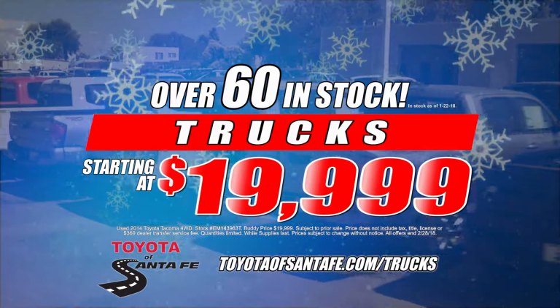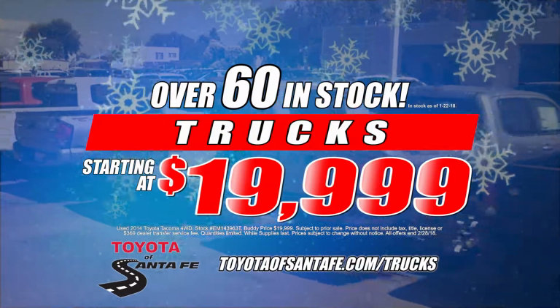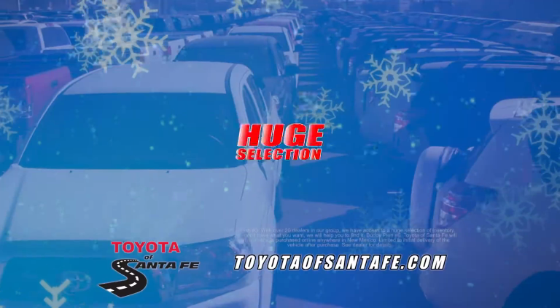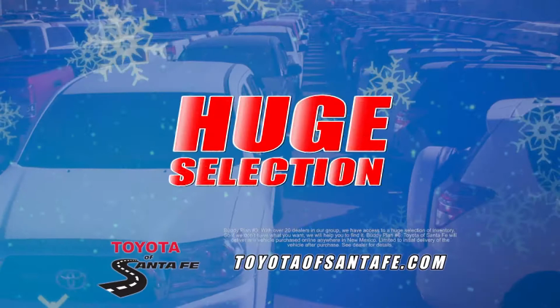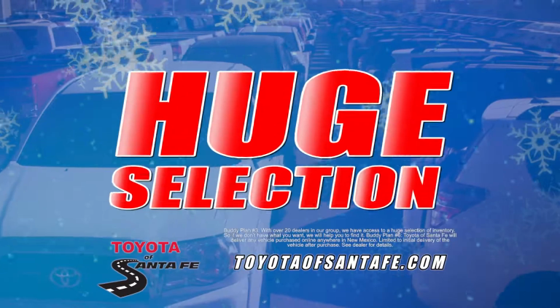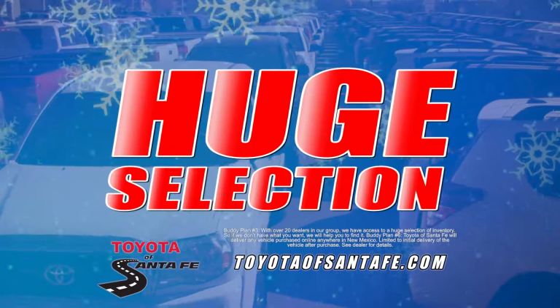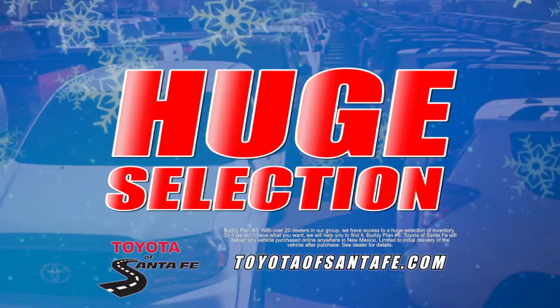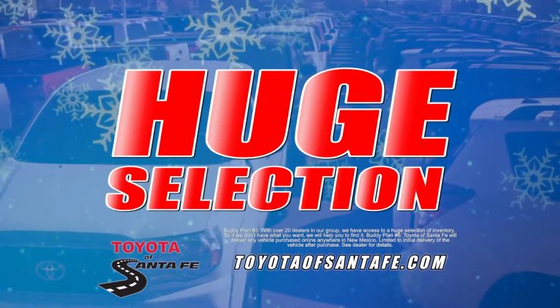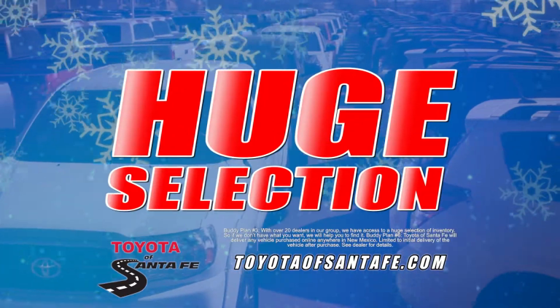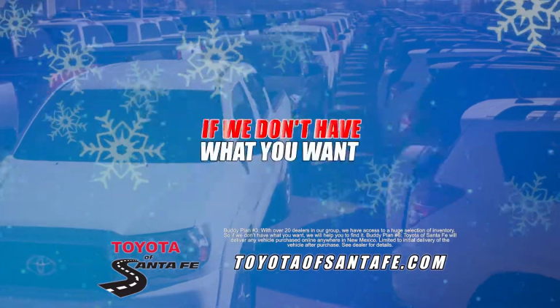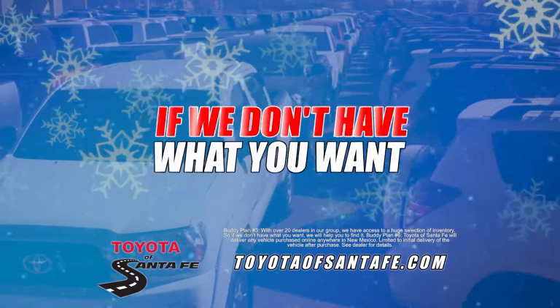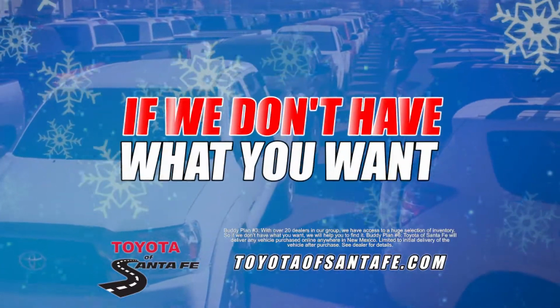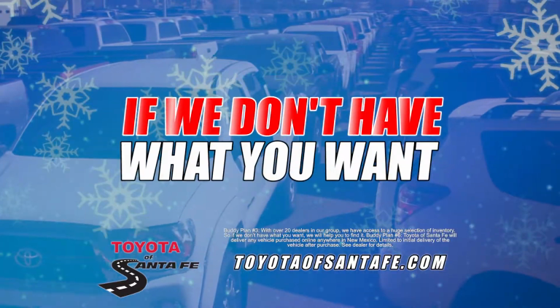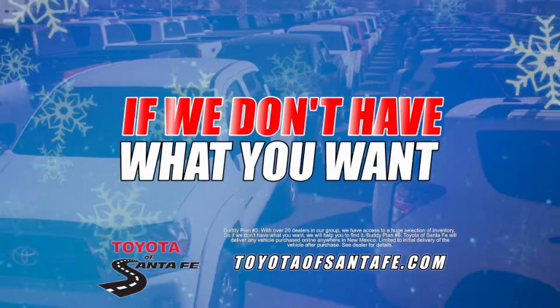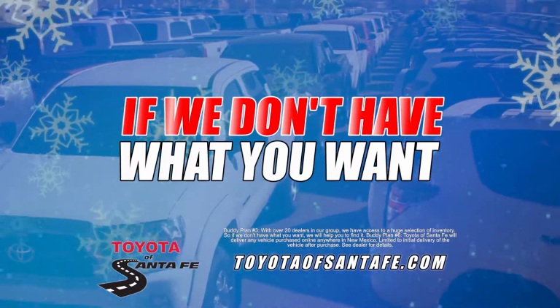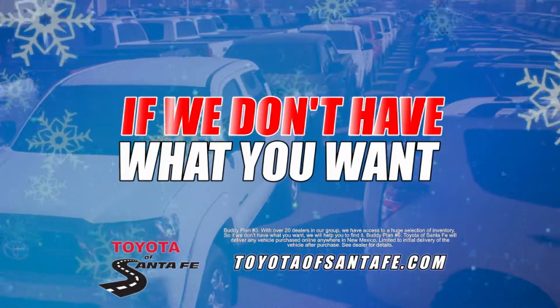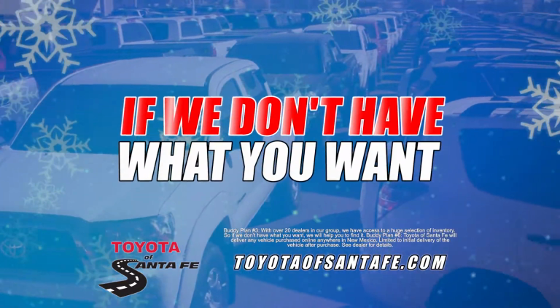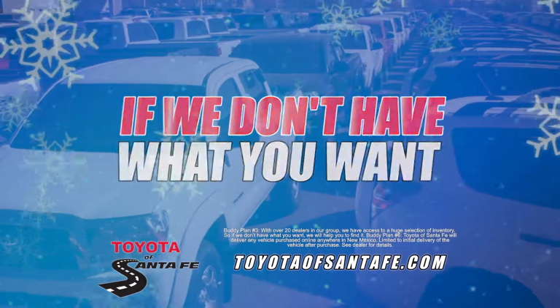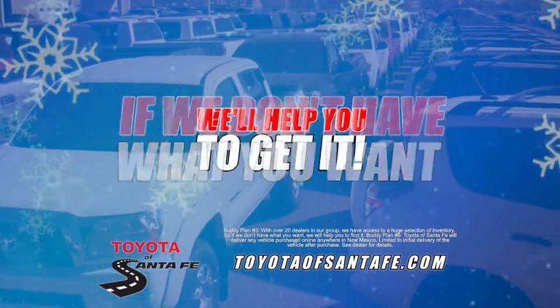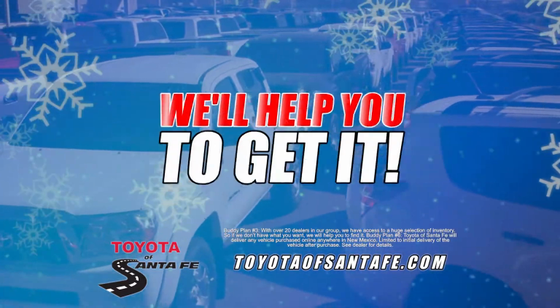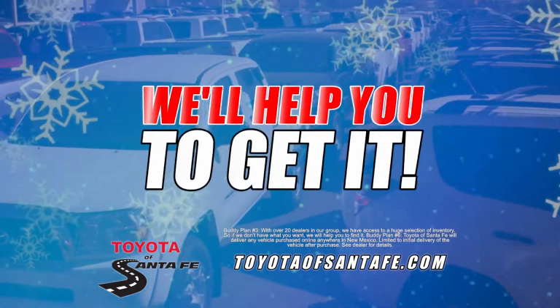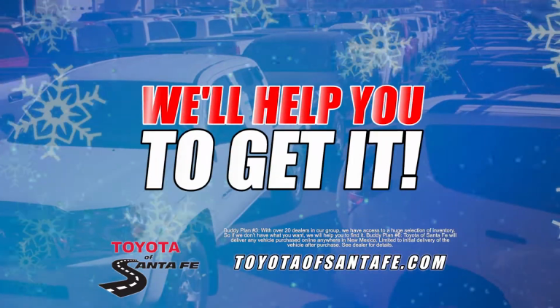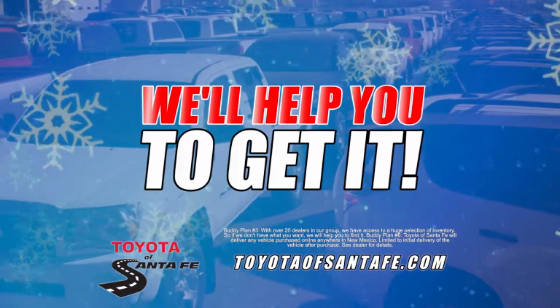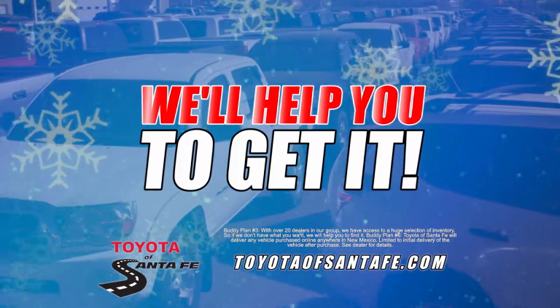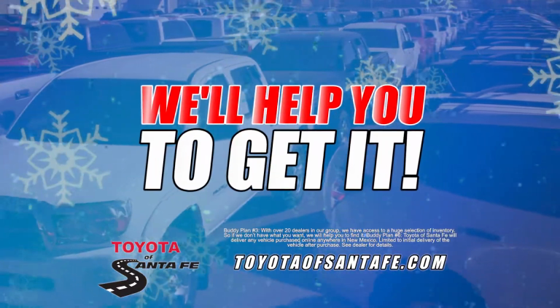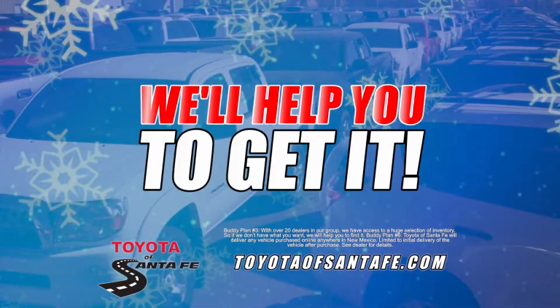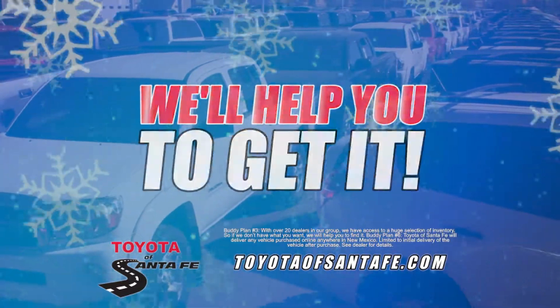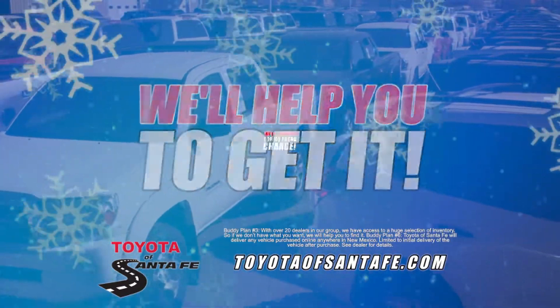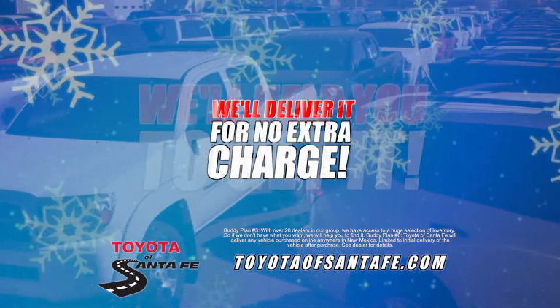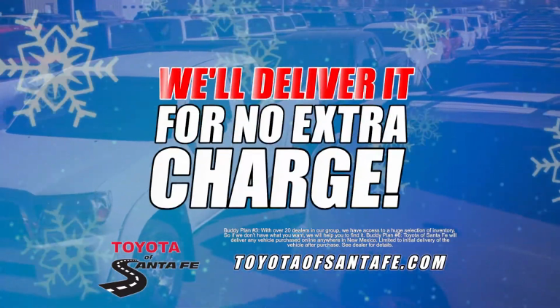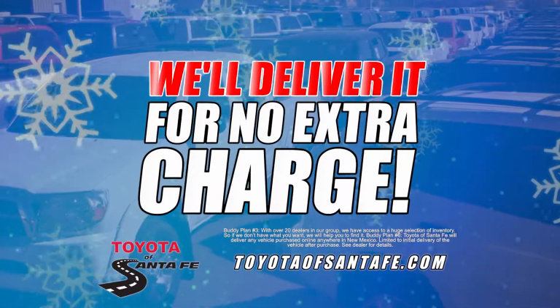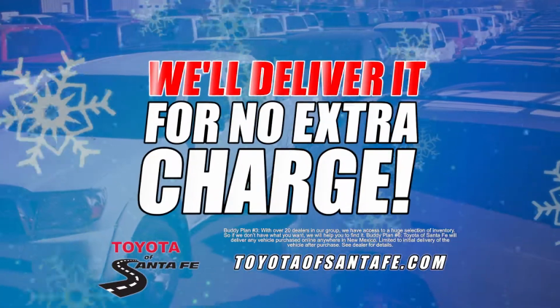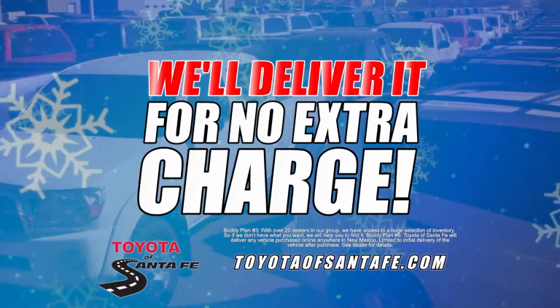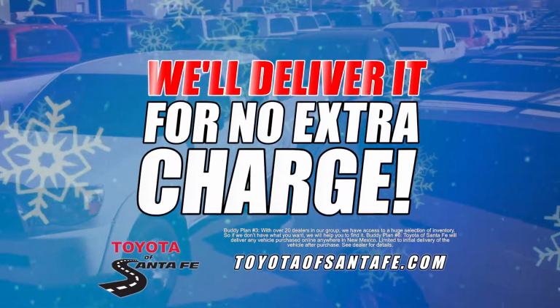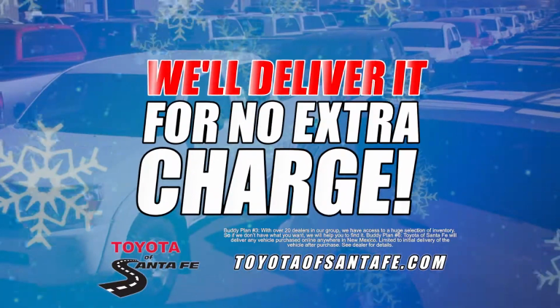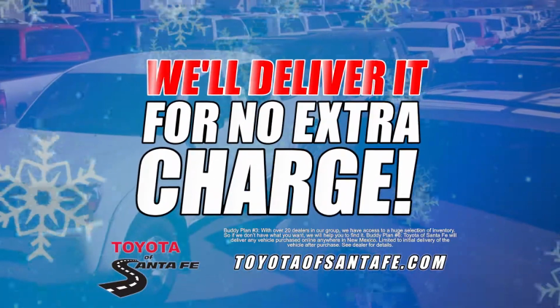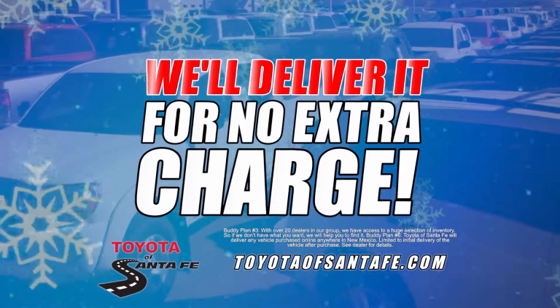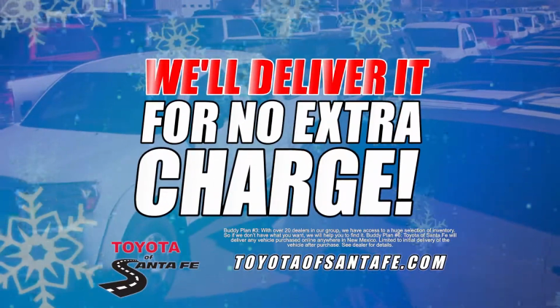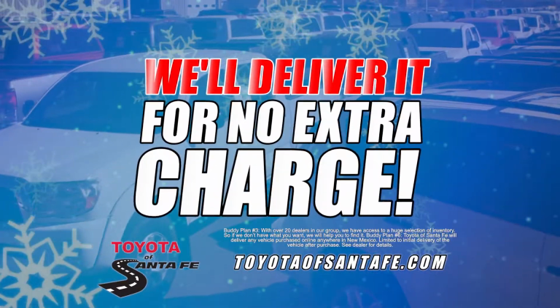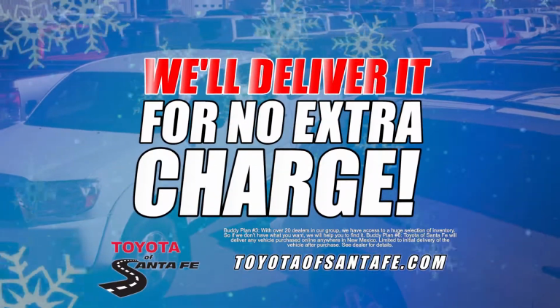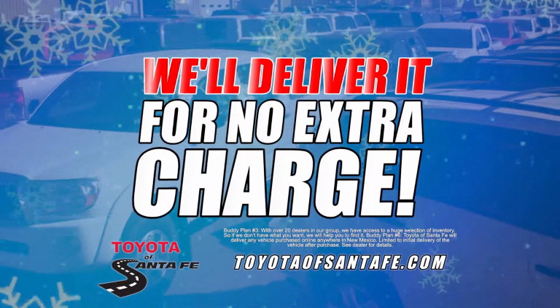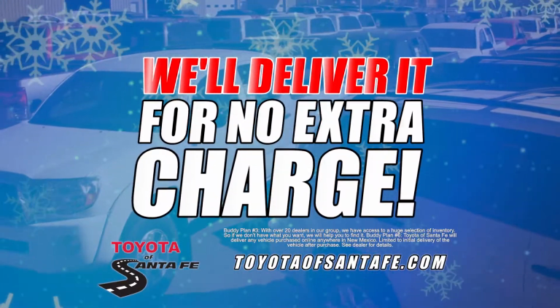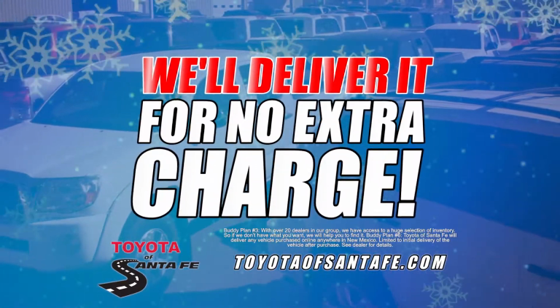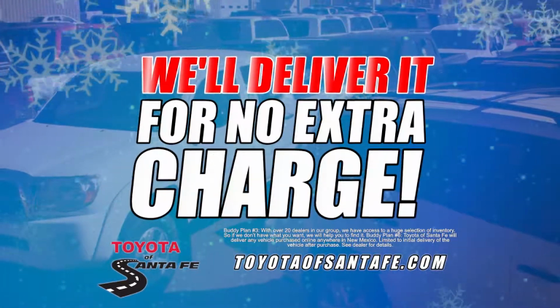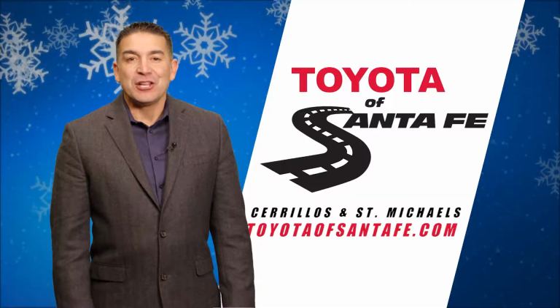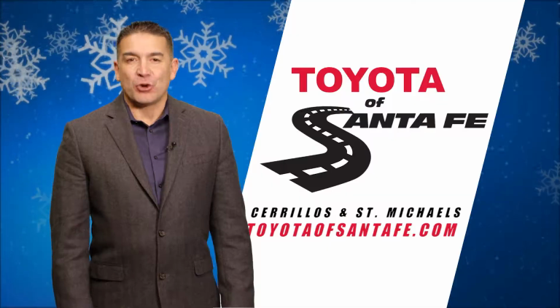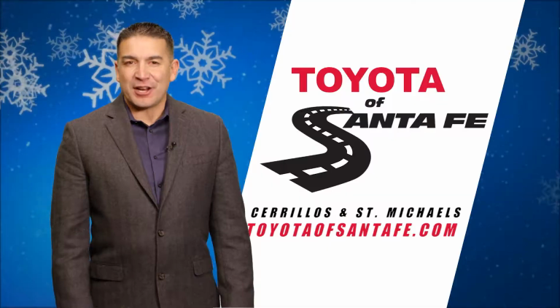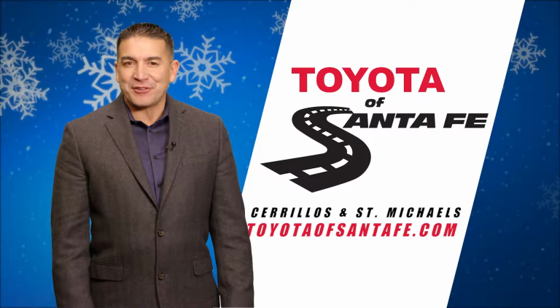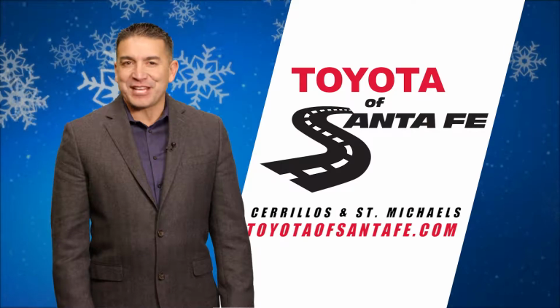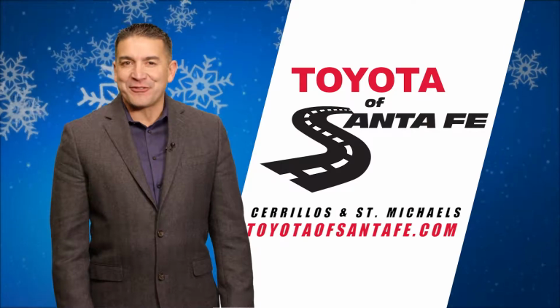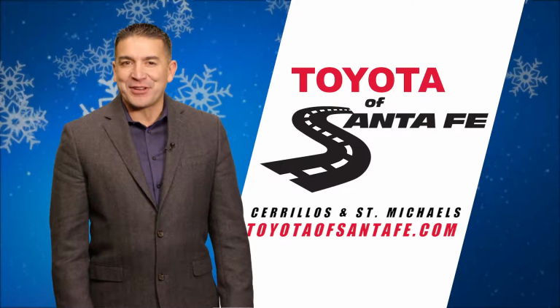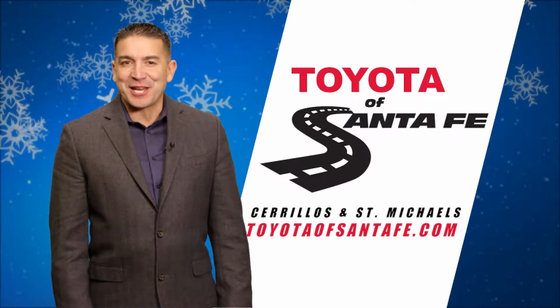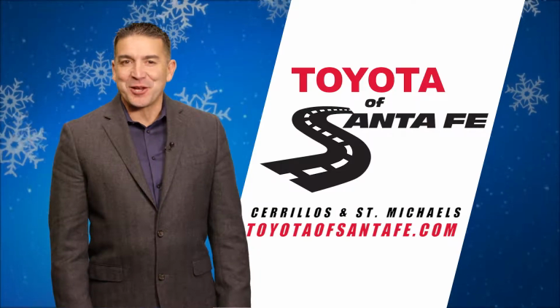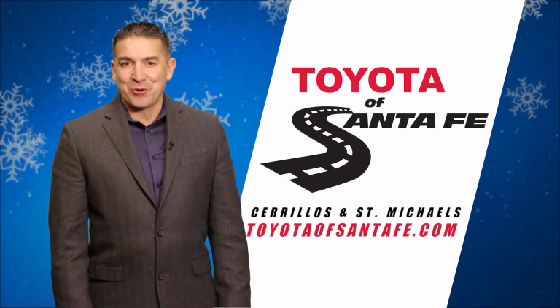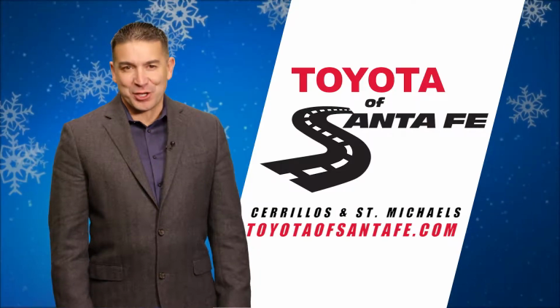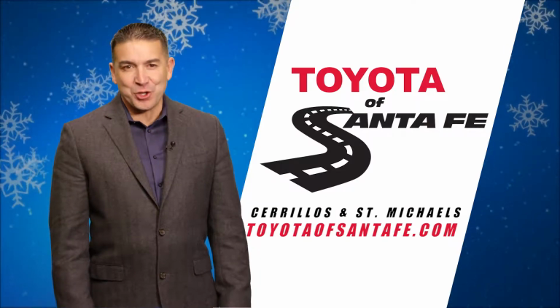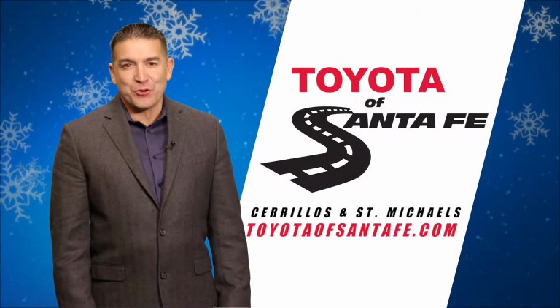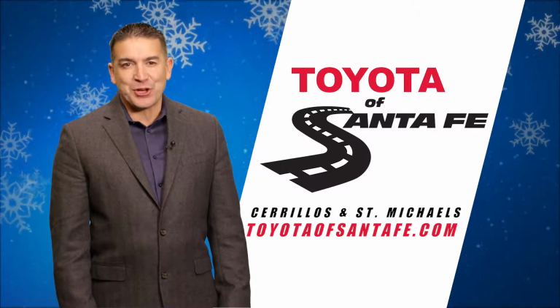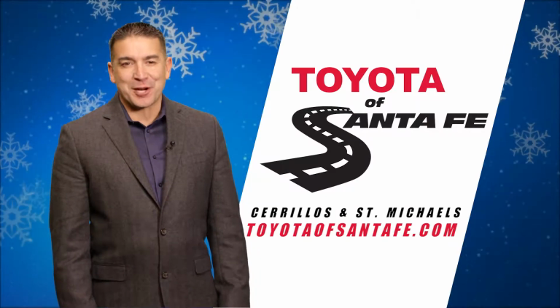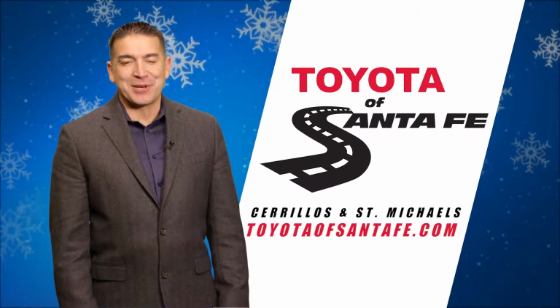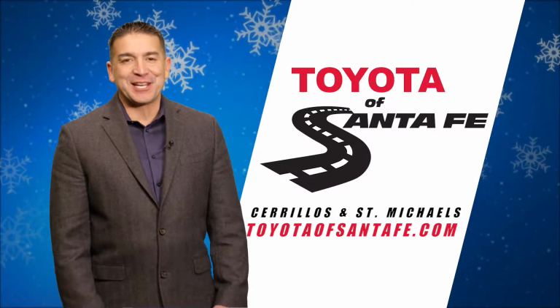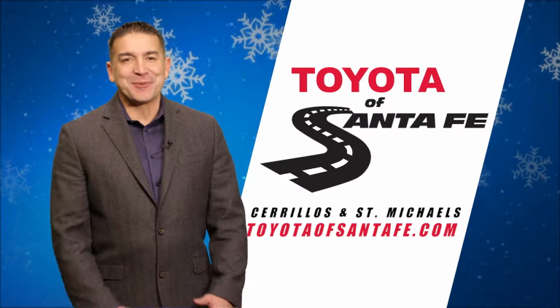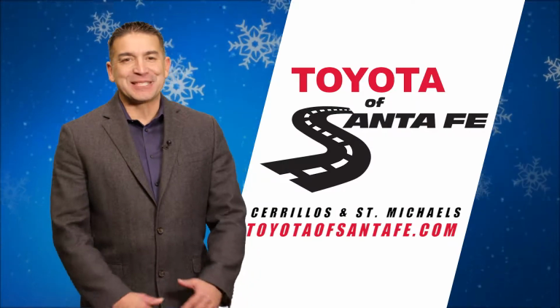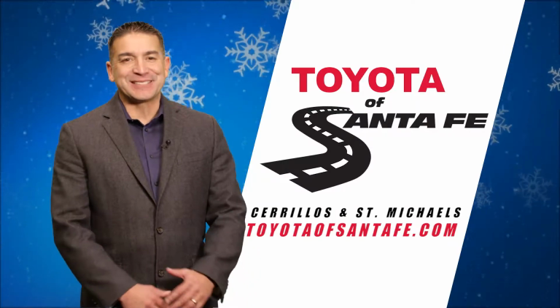Huge selection, plus if we don't have what you want, we'll help you get it, and we'll deliver it at no extra charge. Toyota Santa Fe, where you've got a buddy in the business.